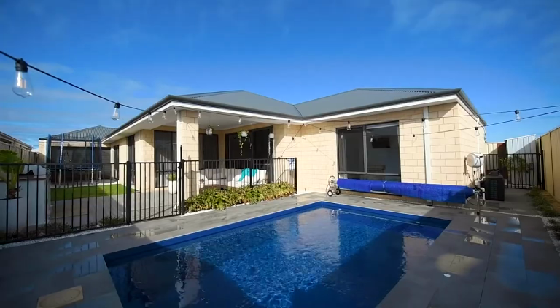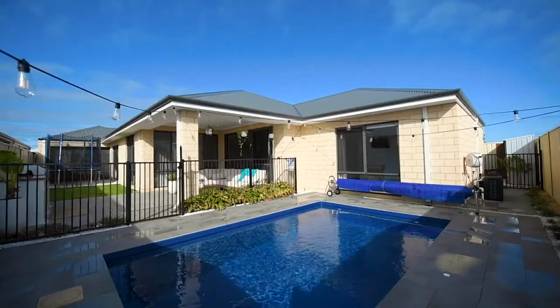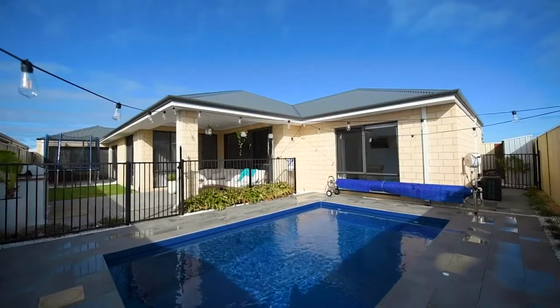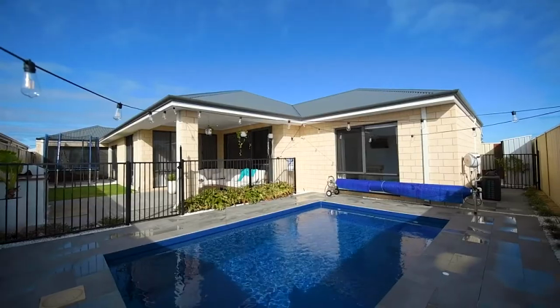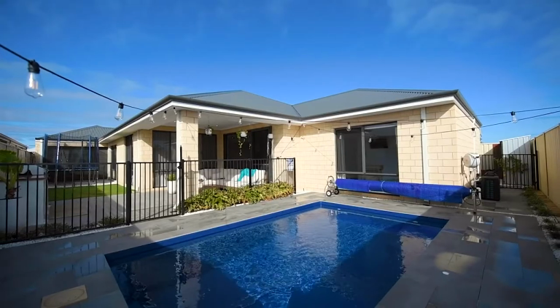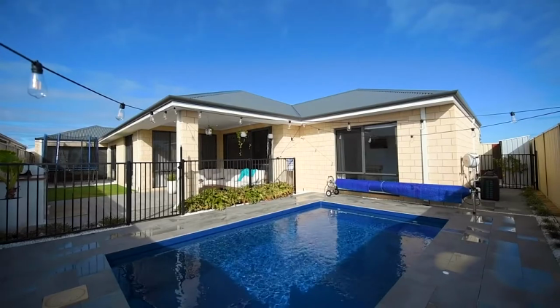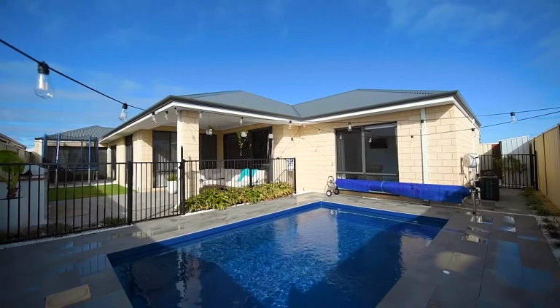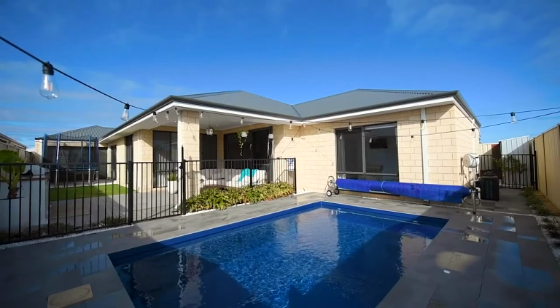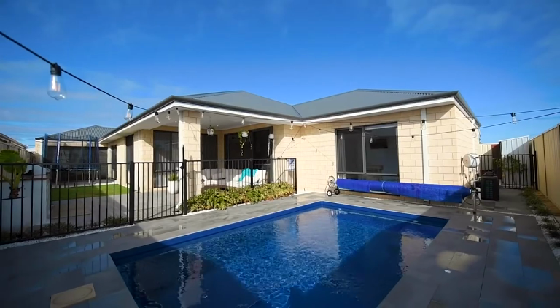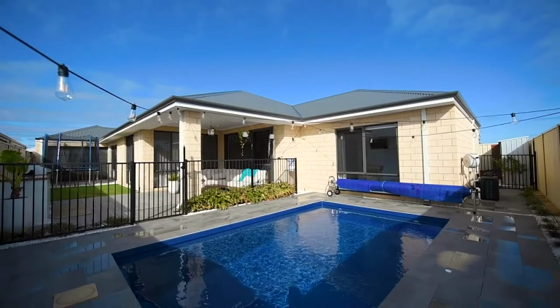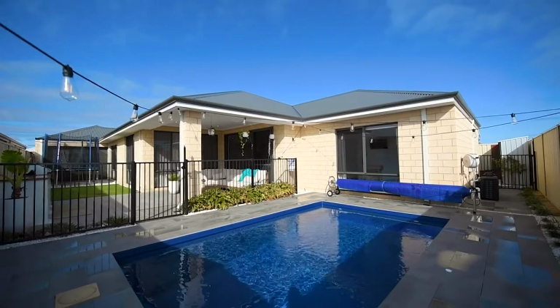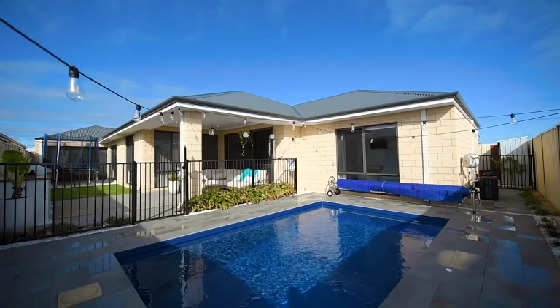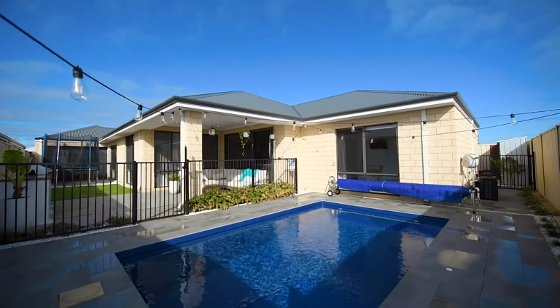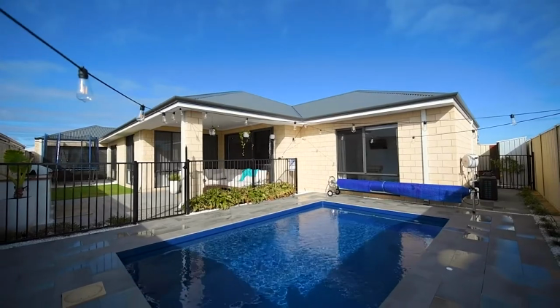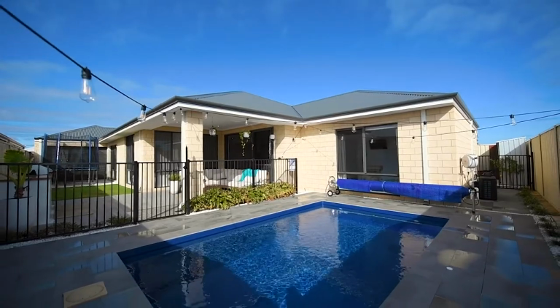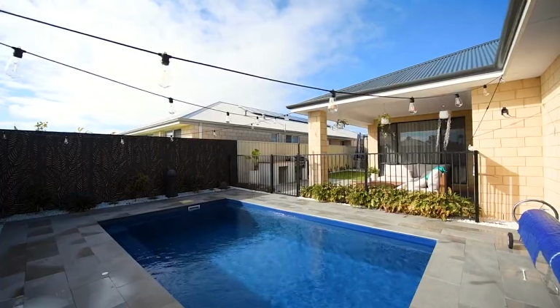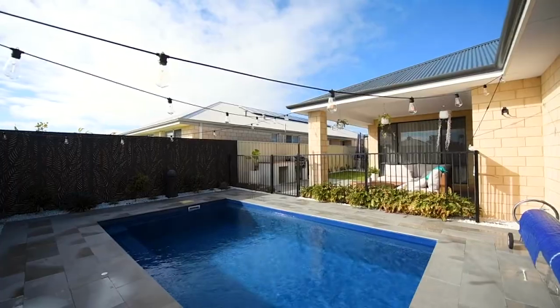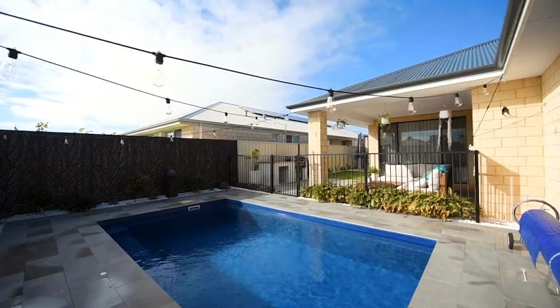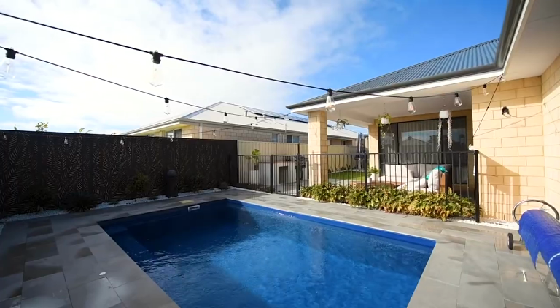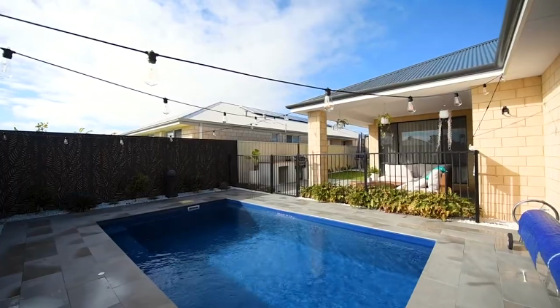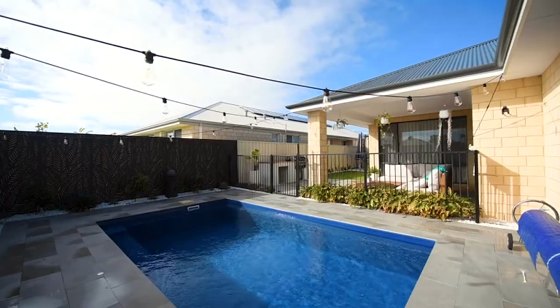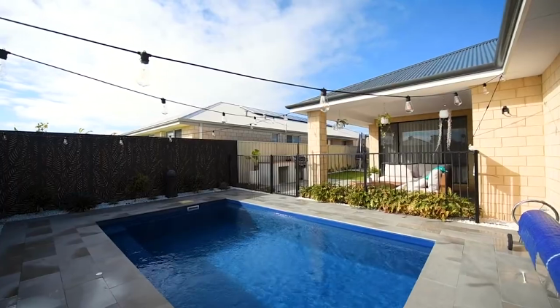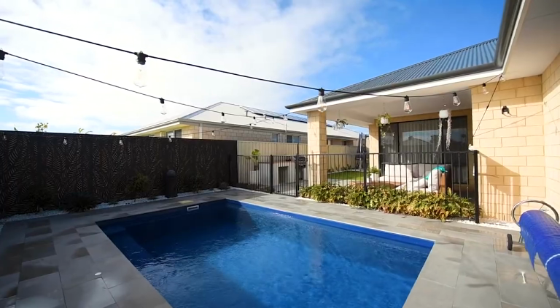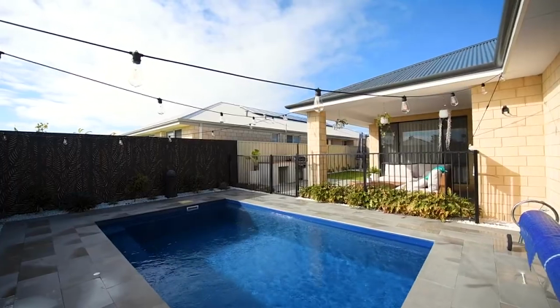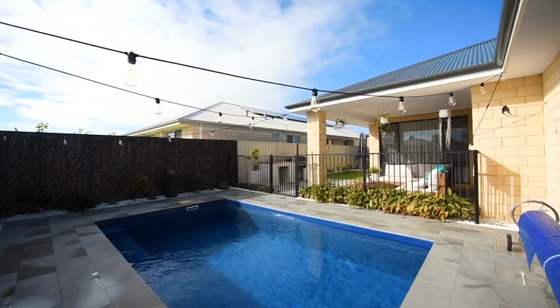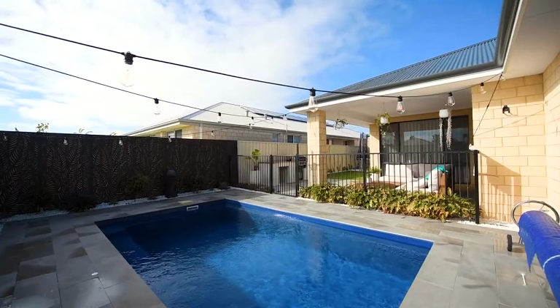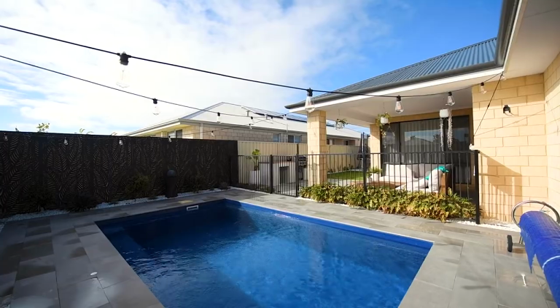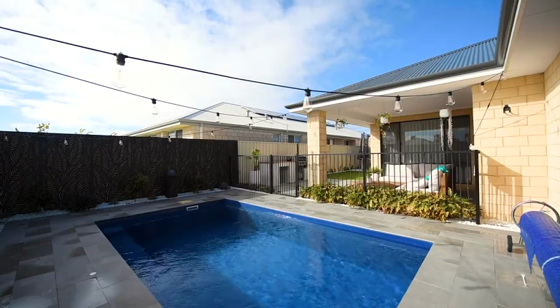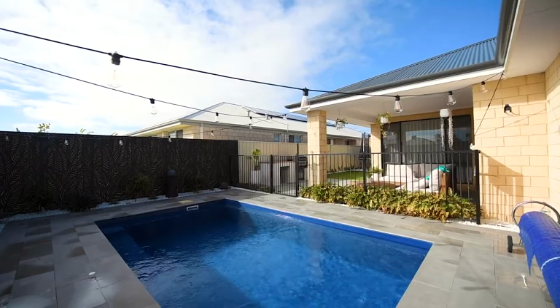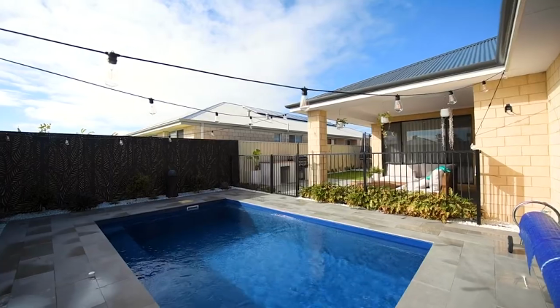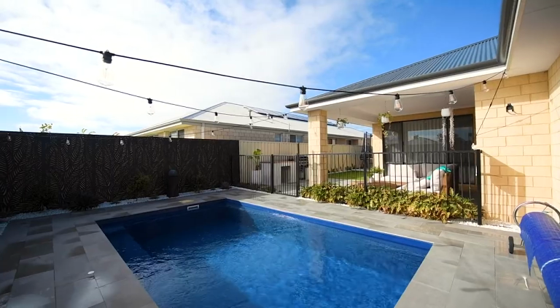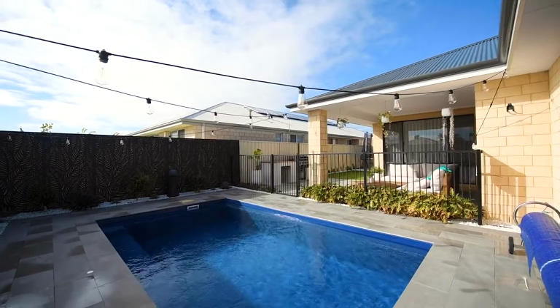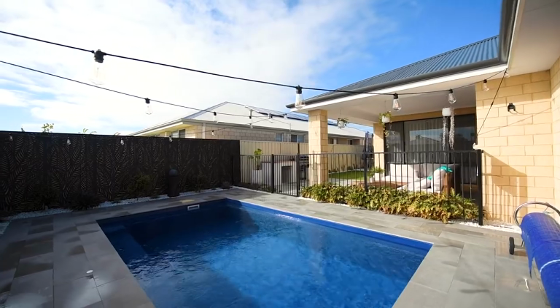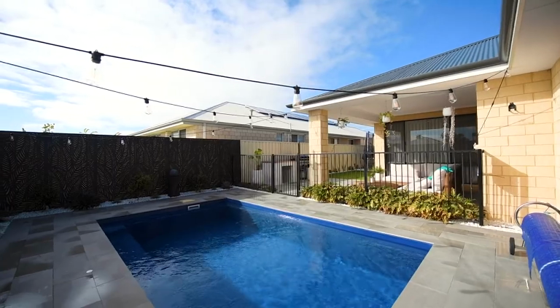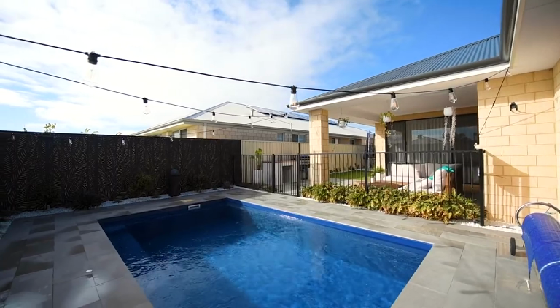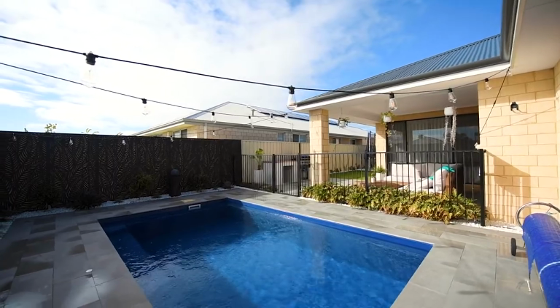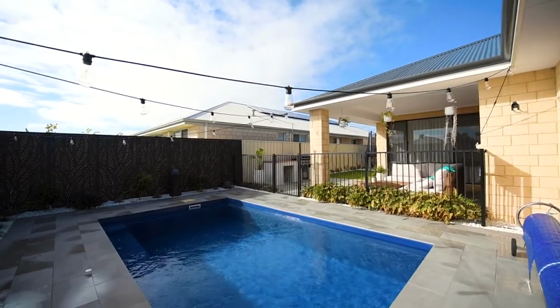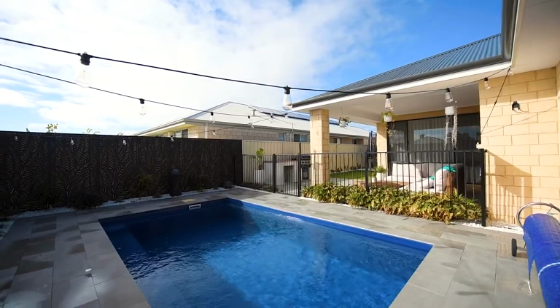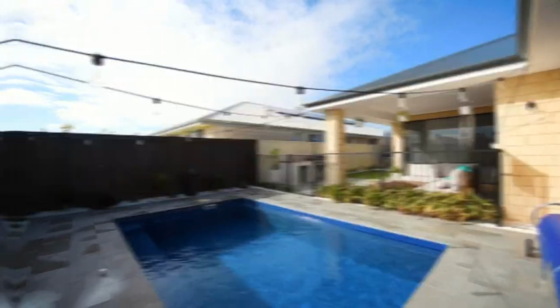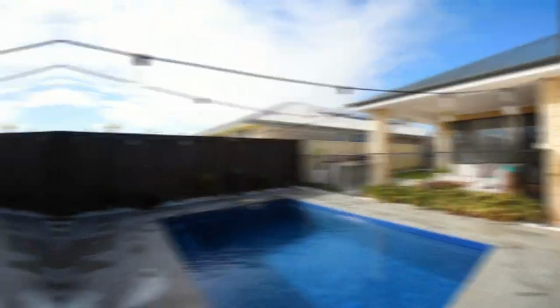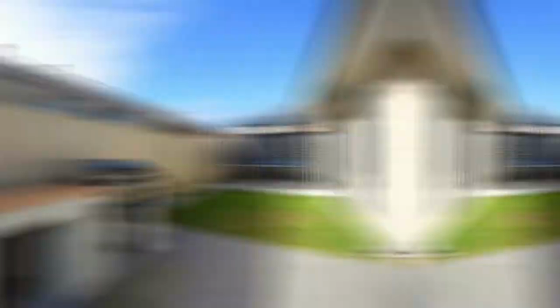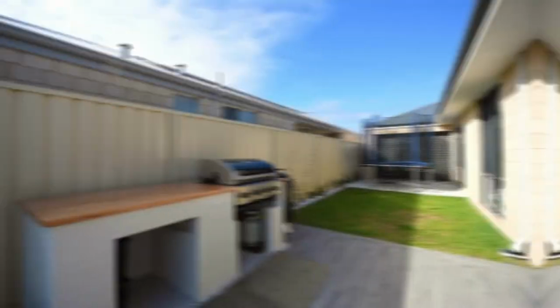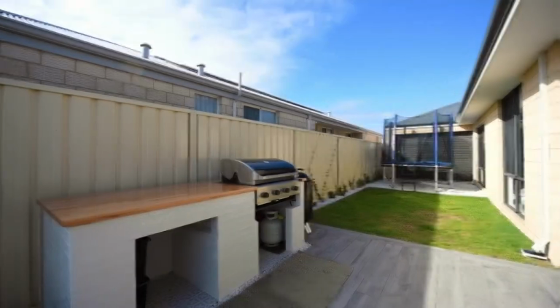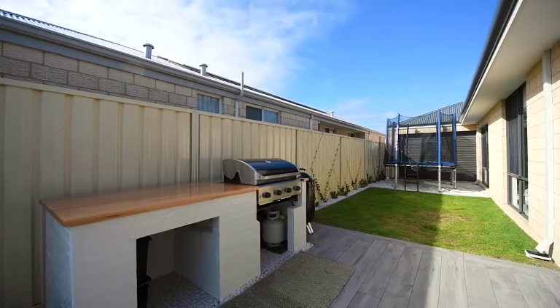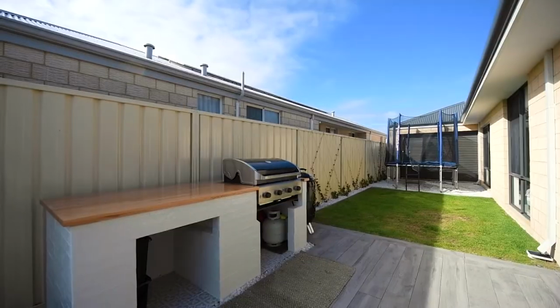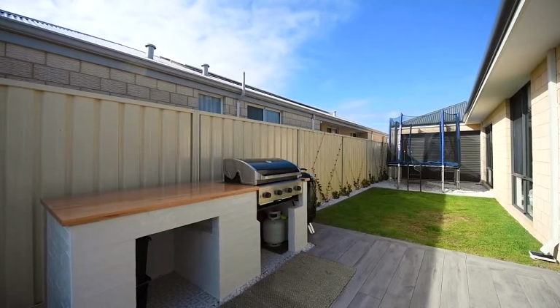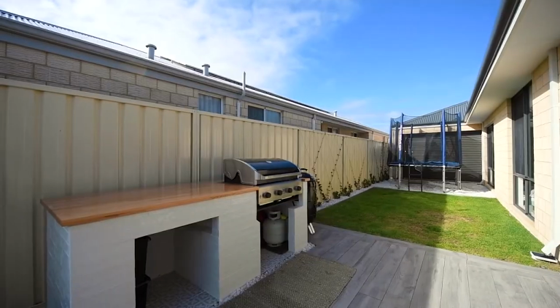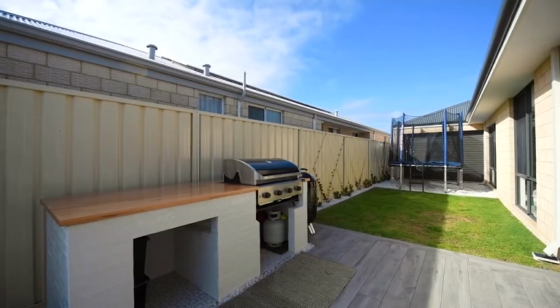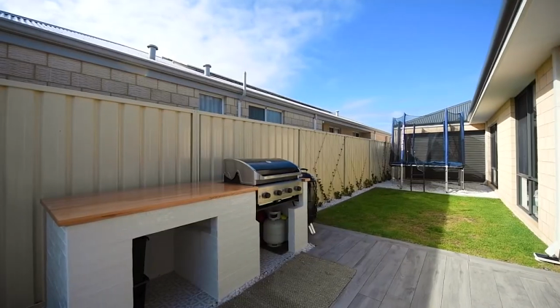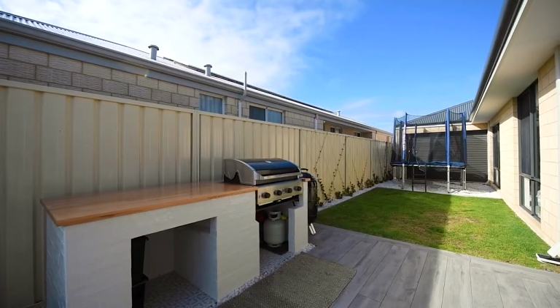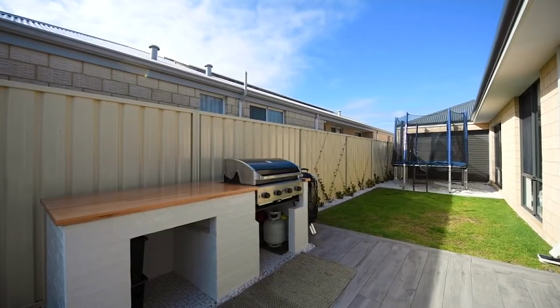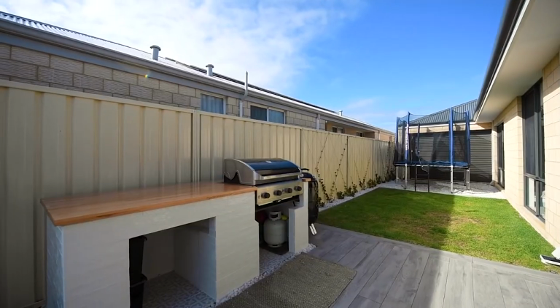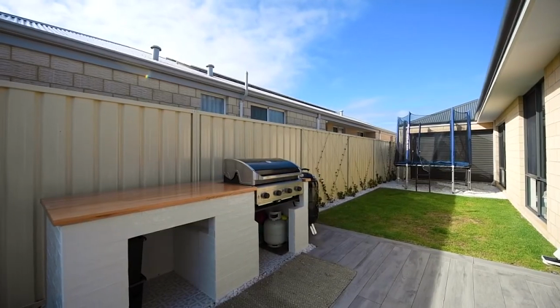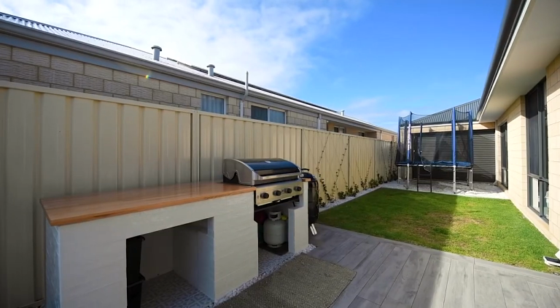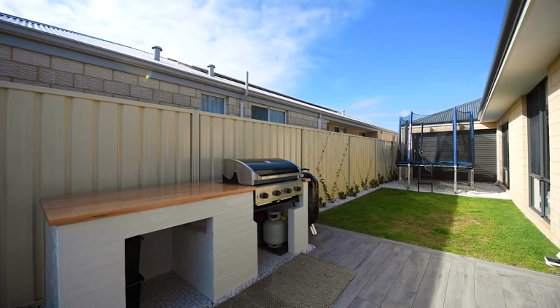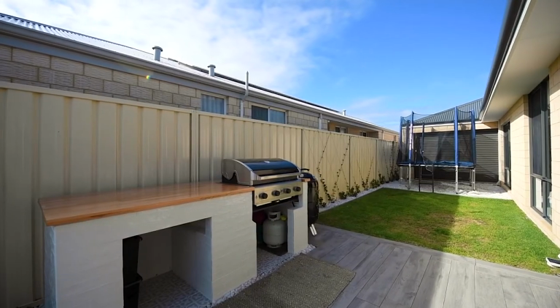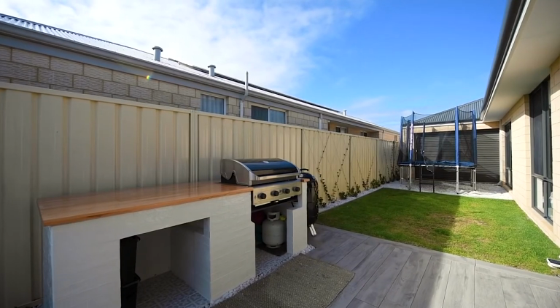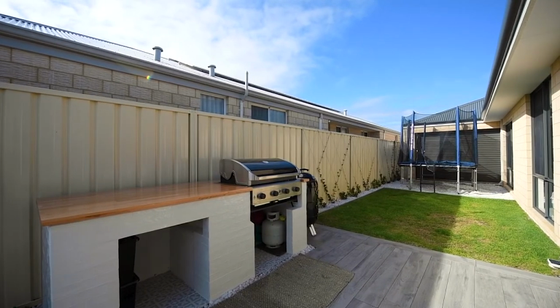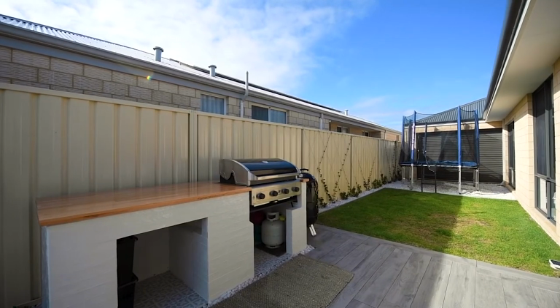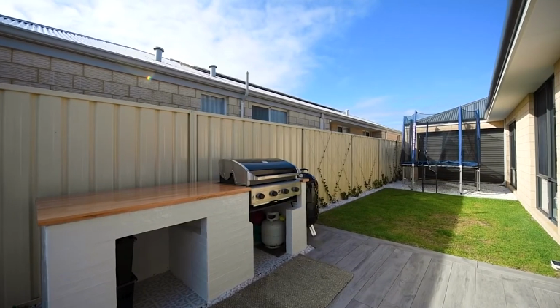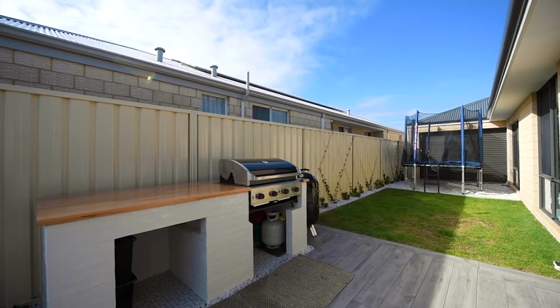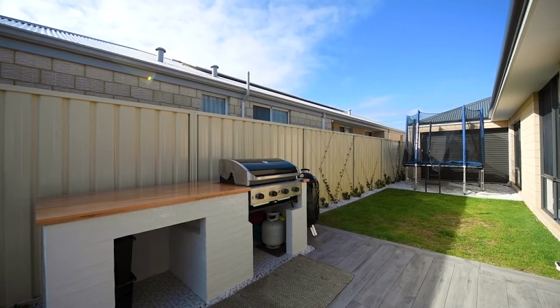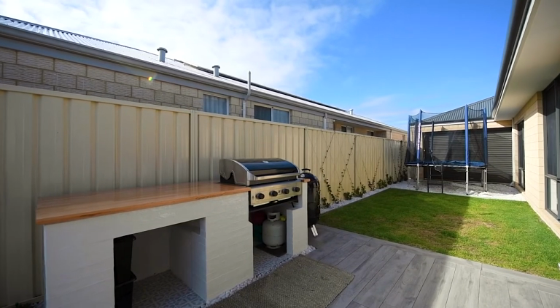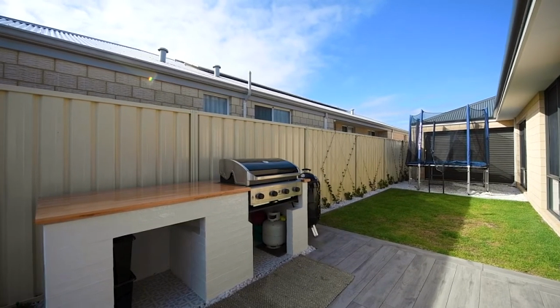Out here is a lovely outside oasis with your very own below-ground swimming pool — and it's heated too, so you can jump in any time of year. There's also a built-in barbecue that will stay here with the property.